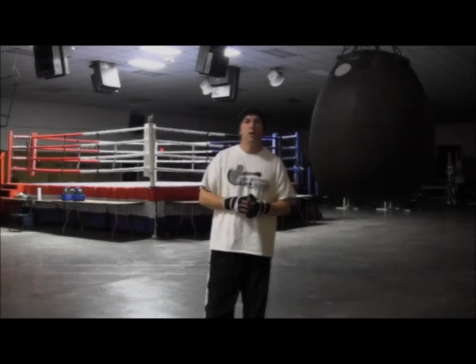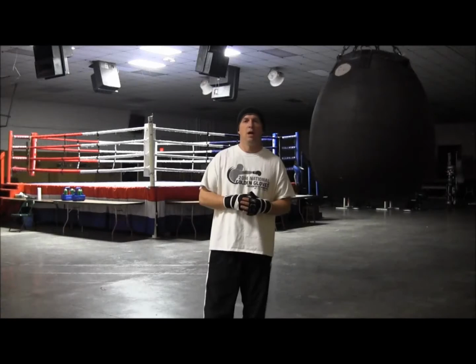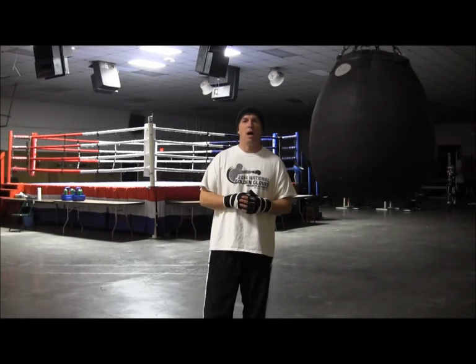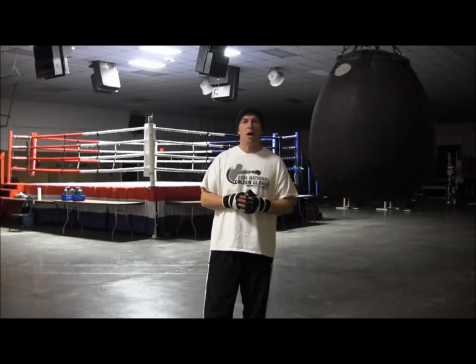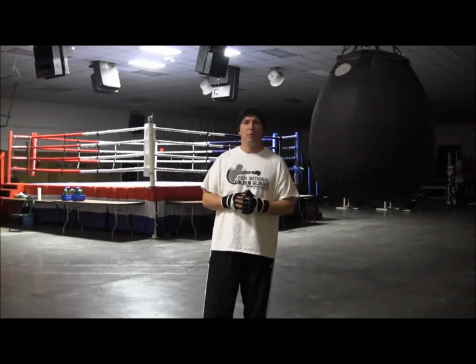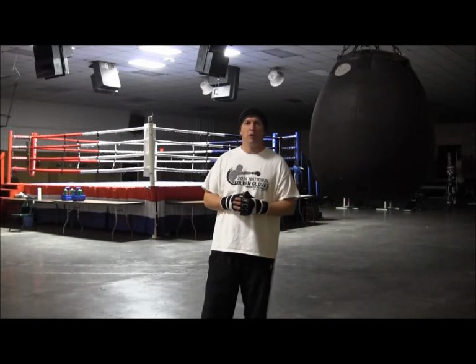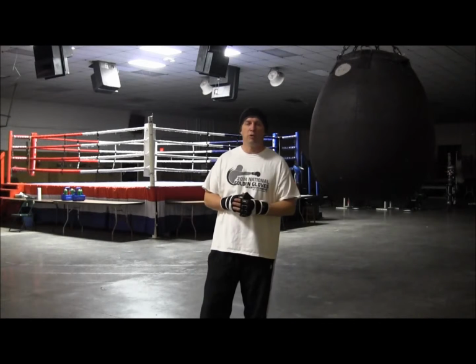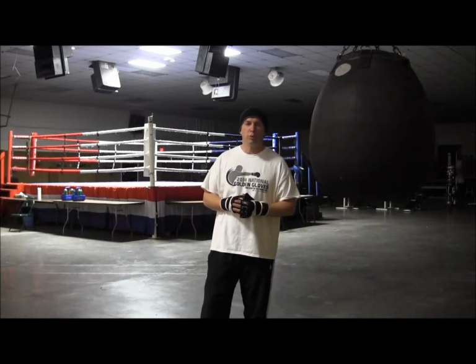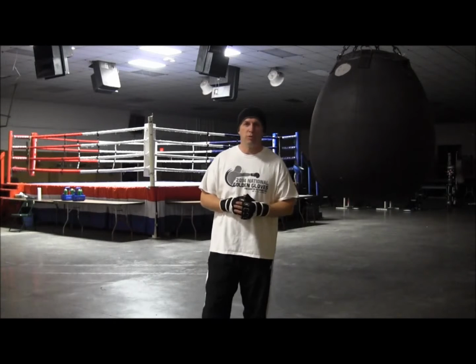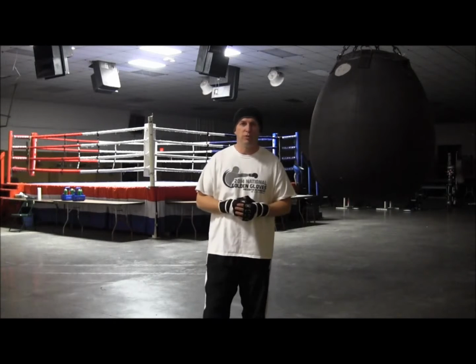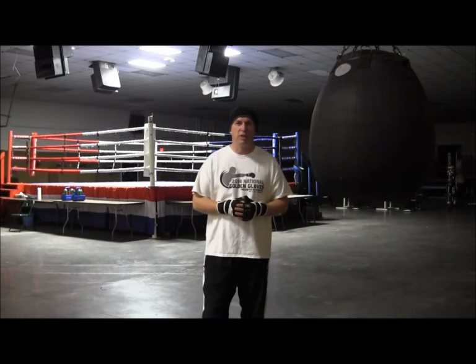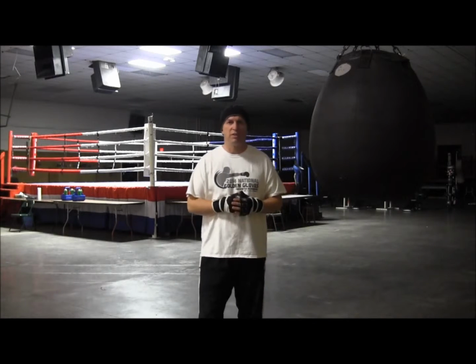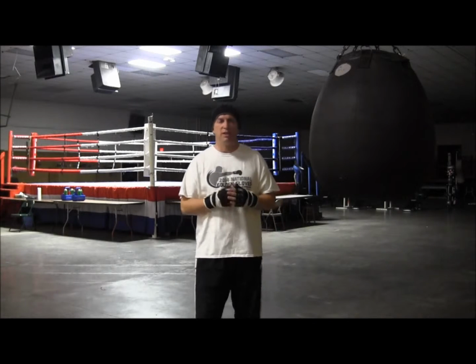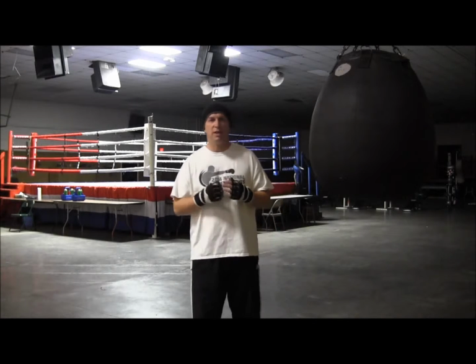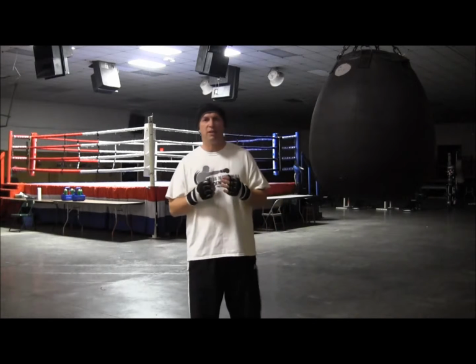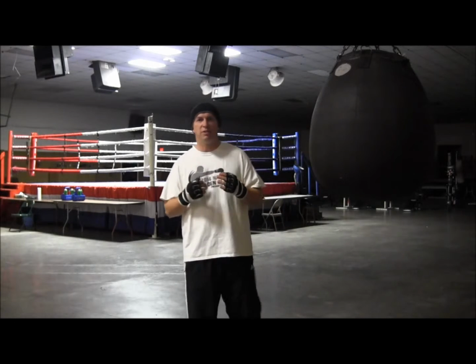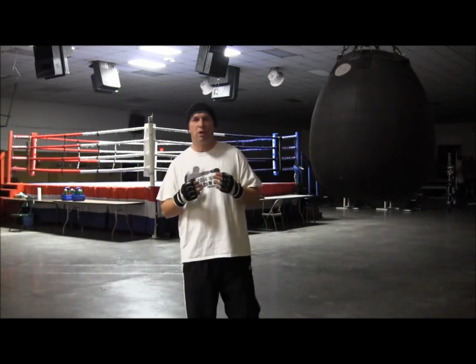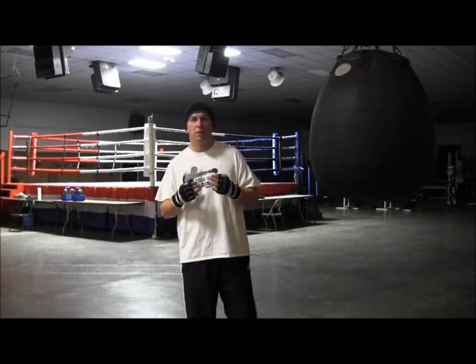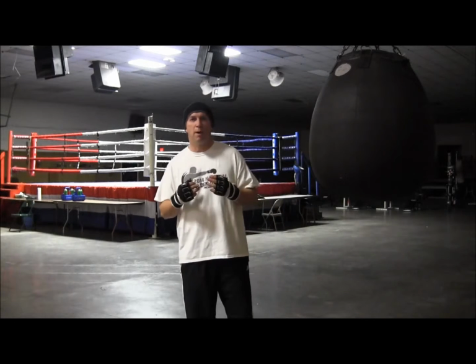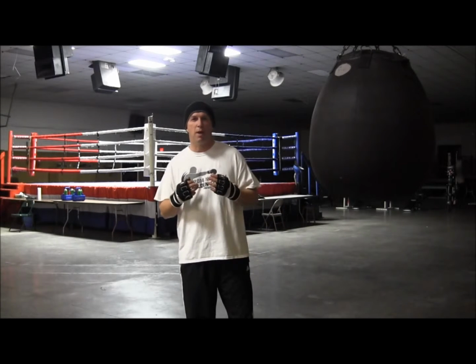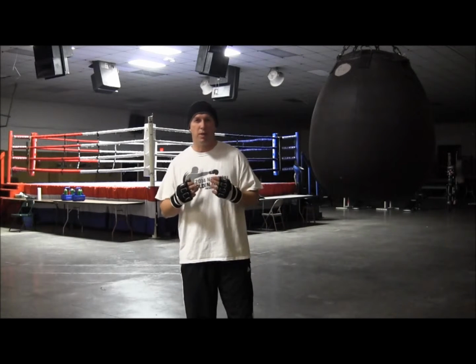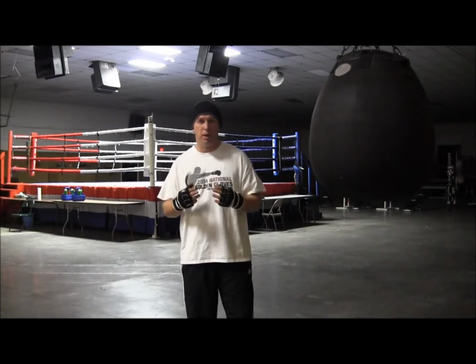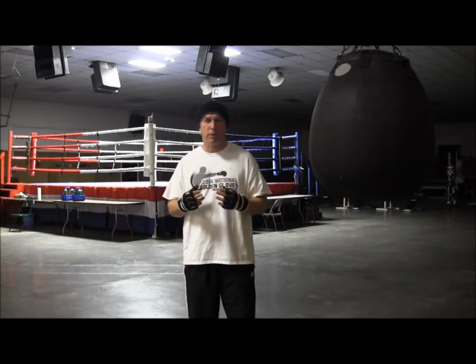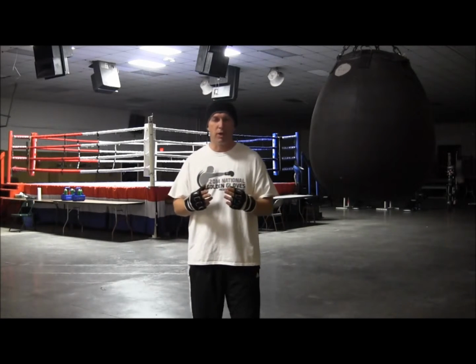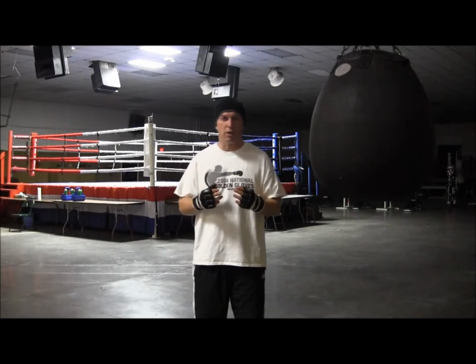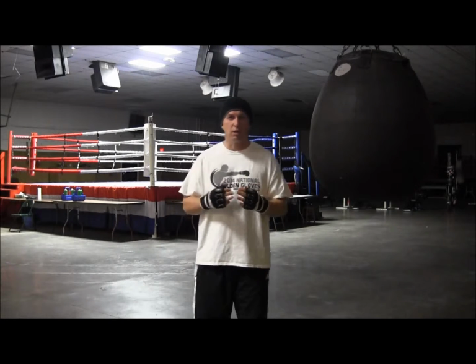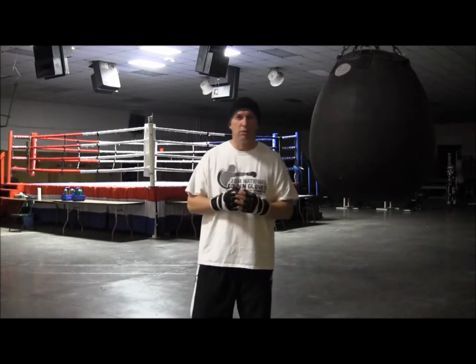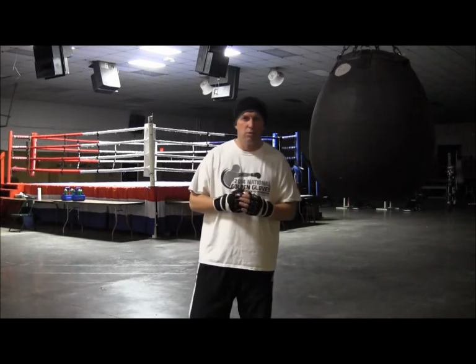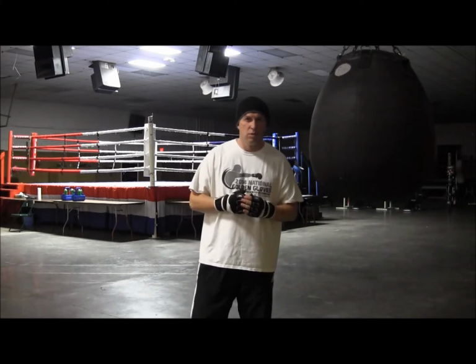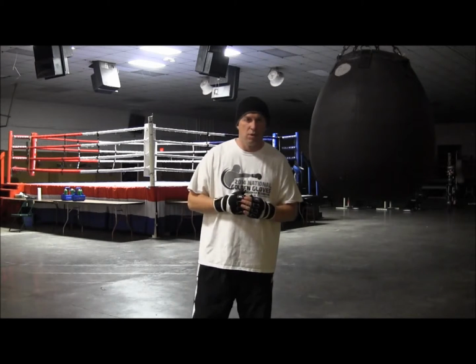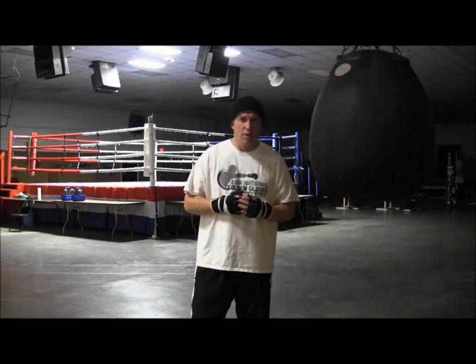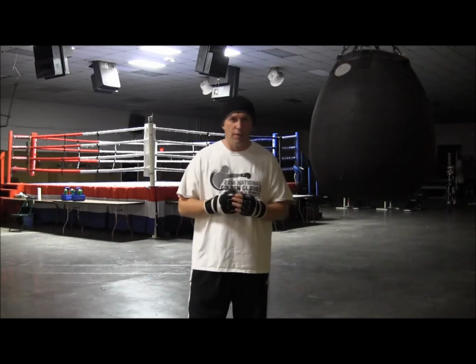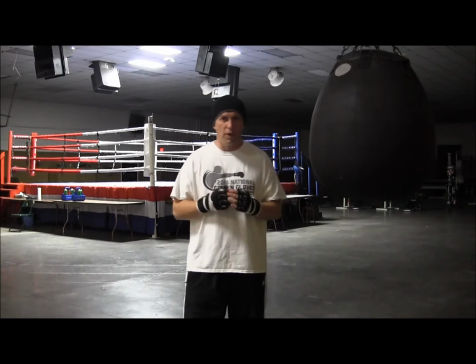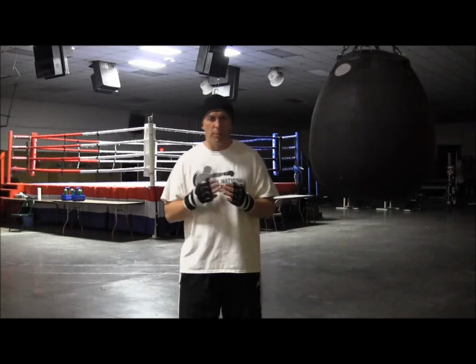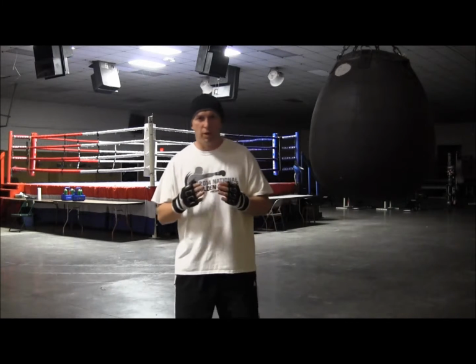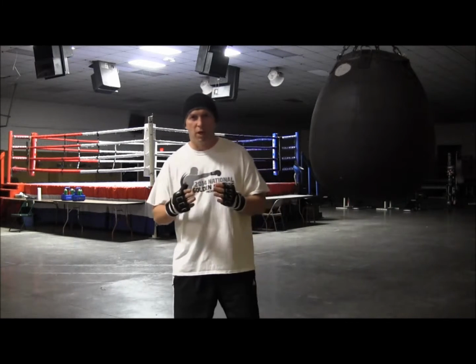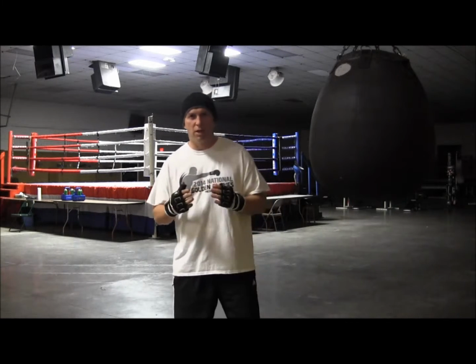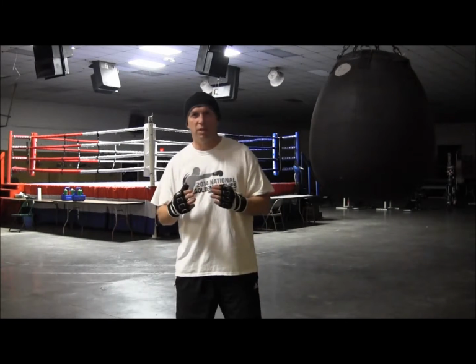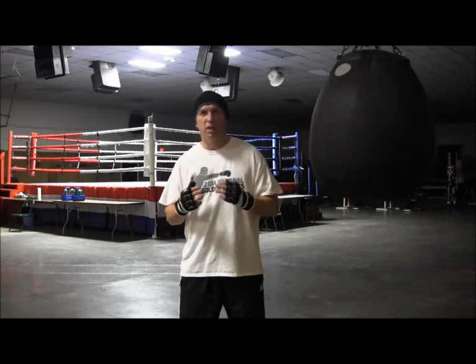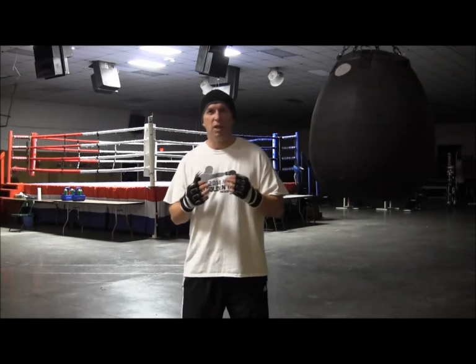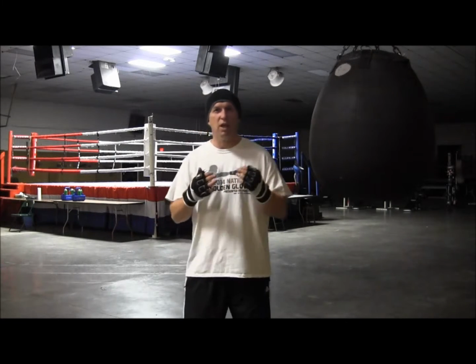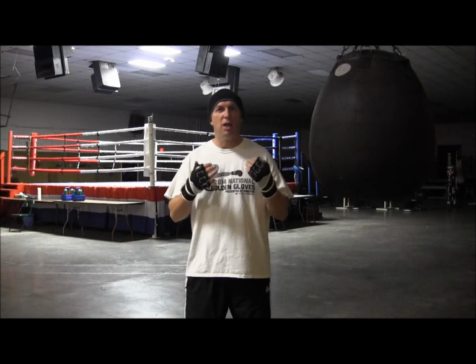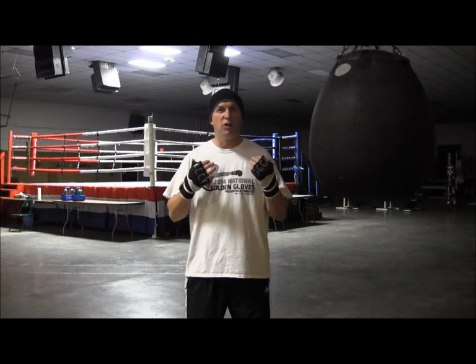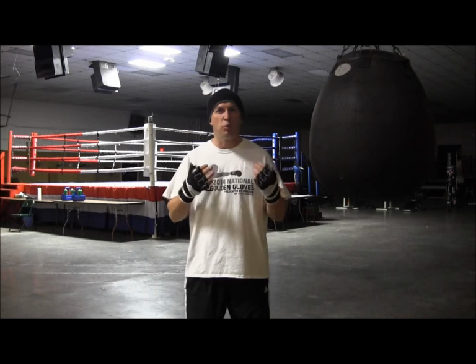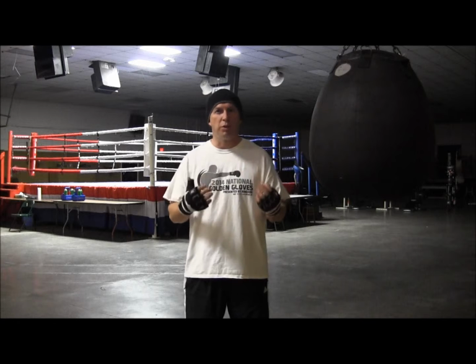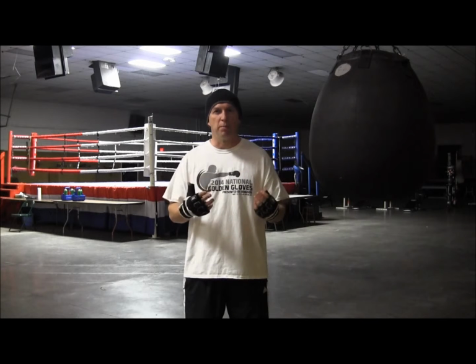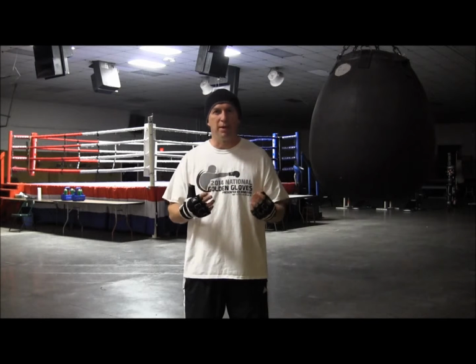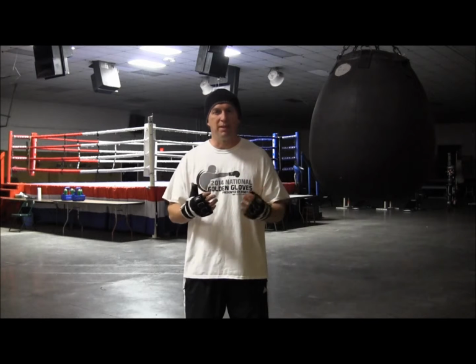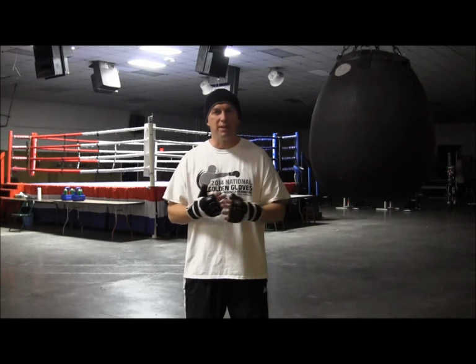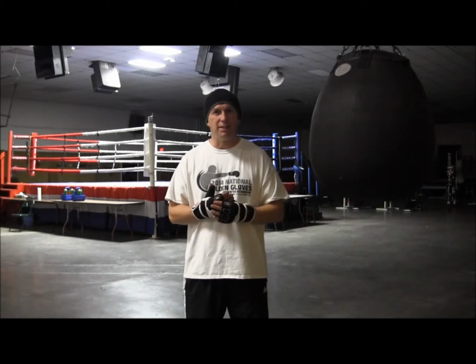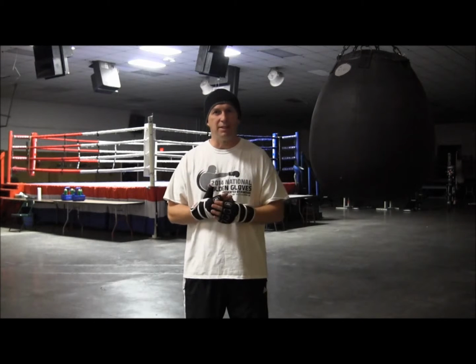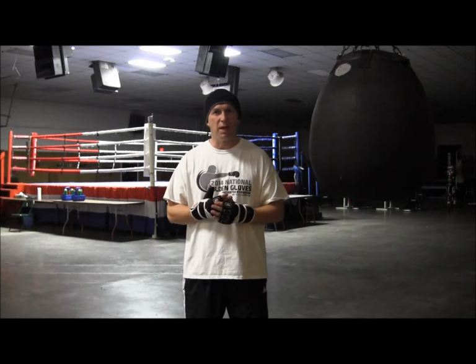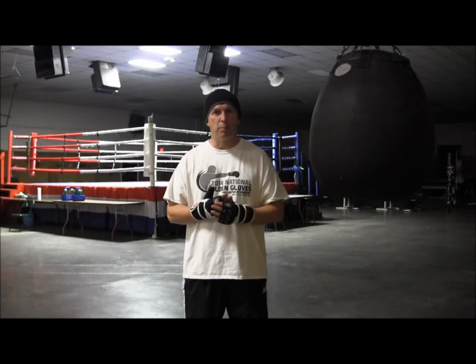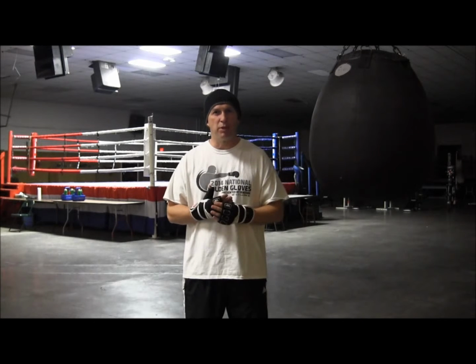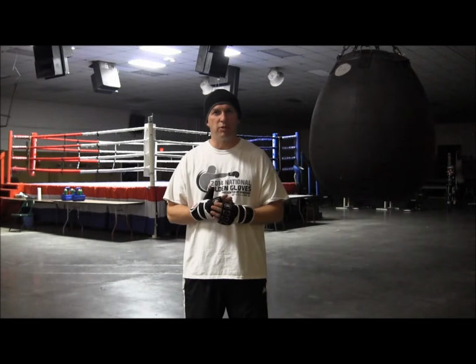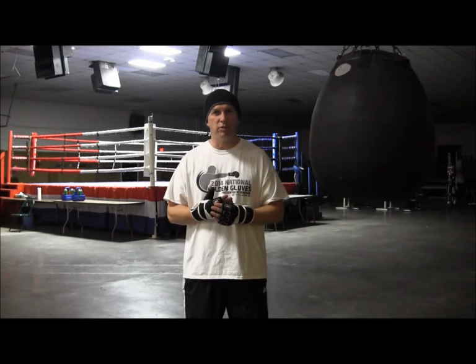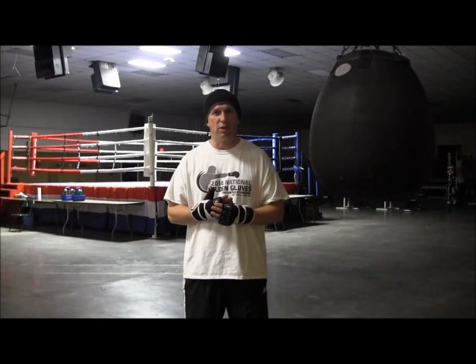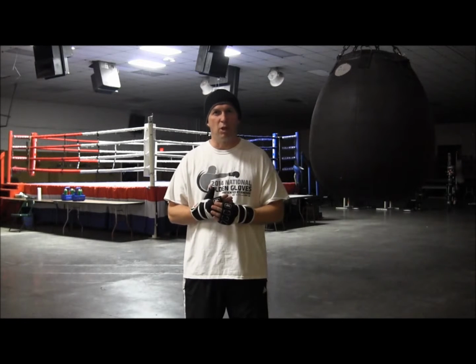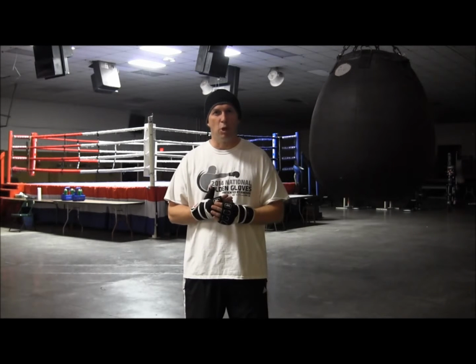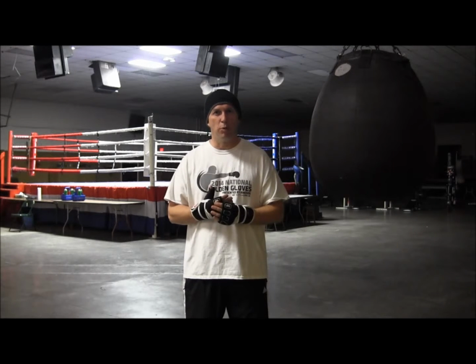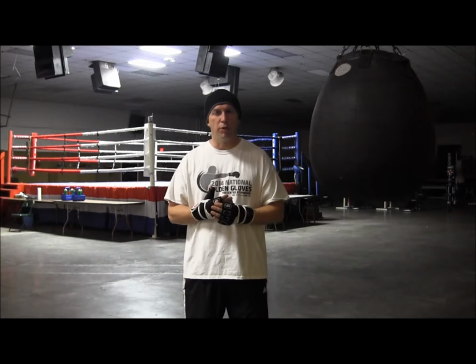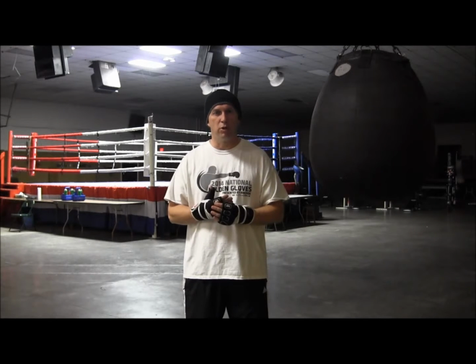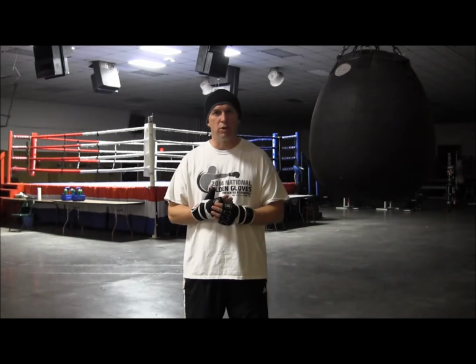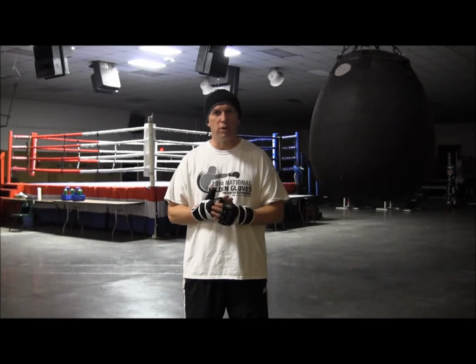Hi, I'm Coach Rose and today let's talk about the uppercut. The uppercut is one of your best inside punches along with the hook.